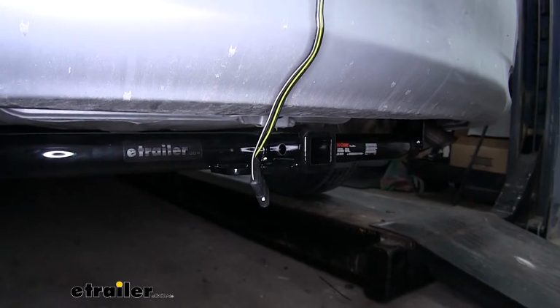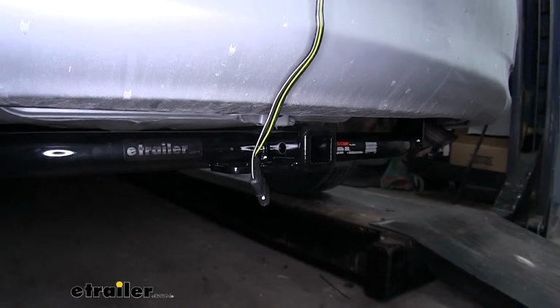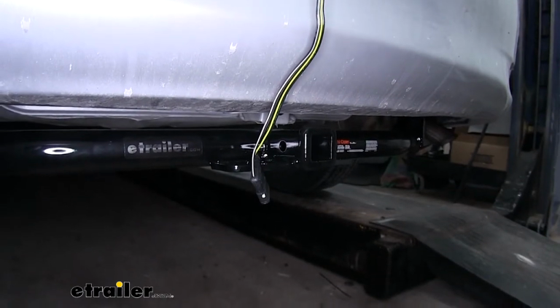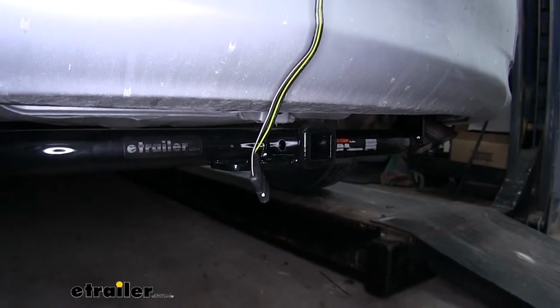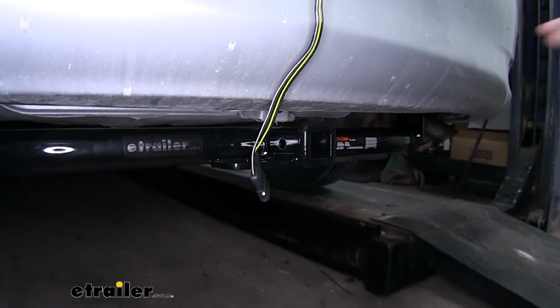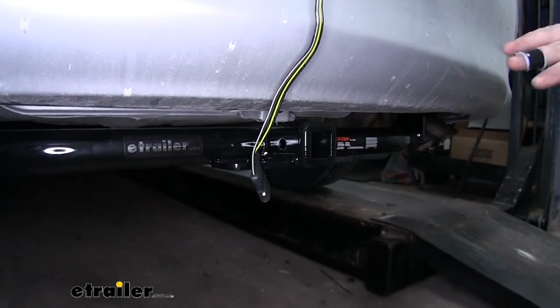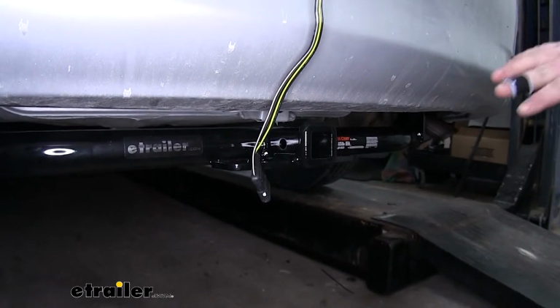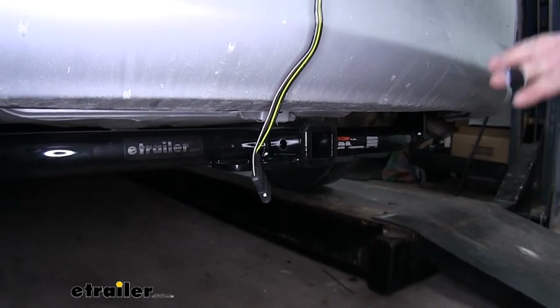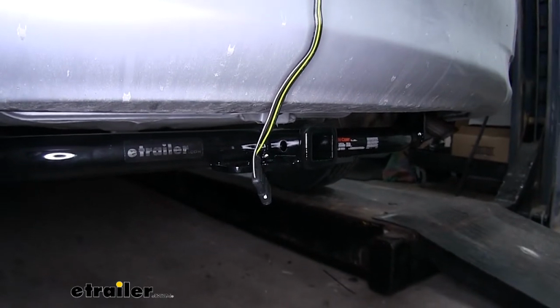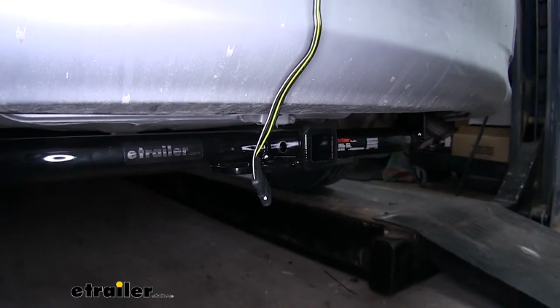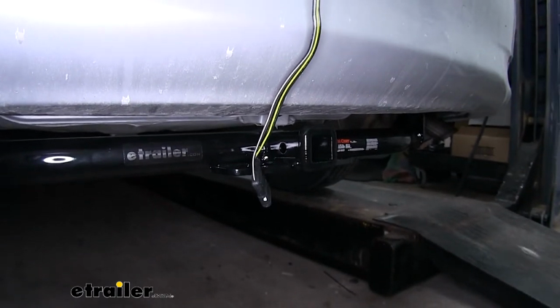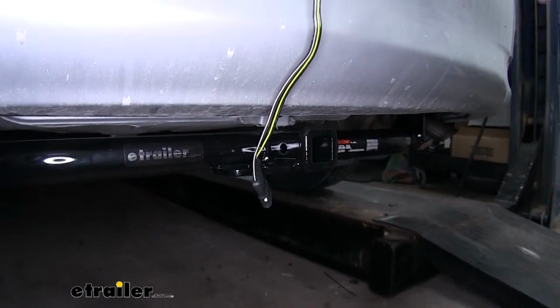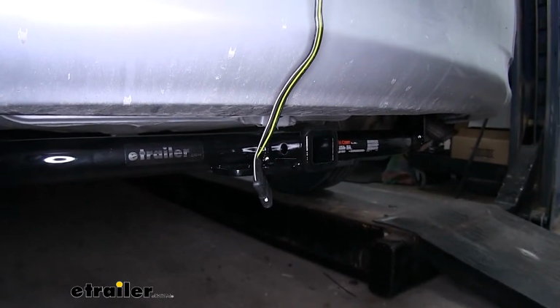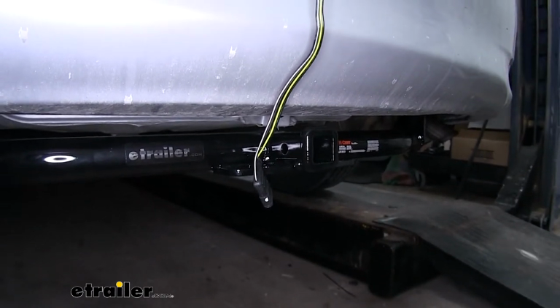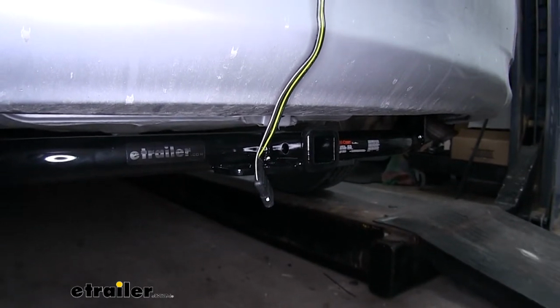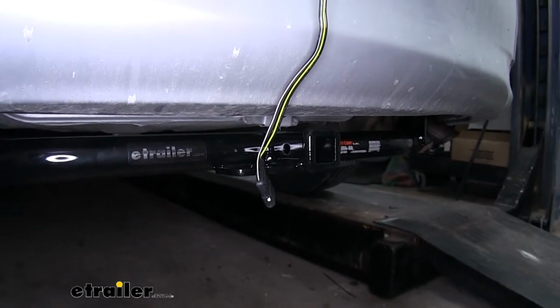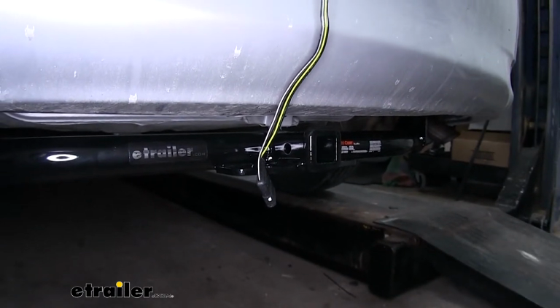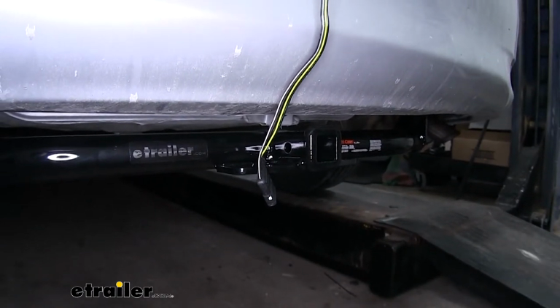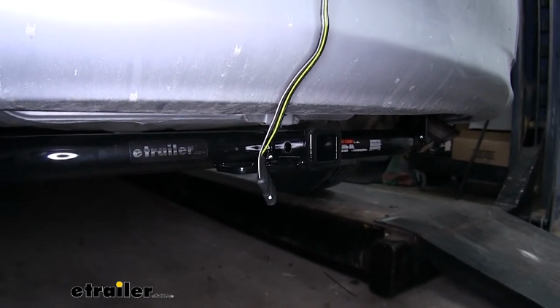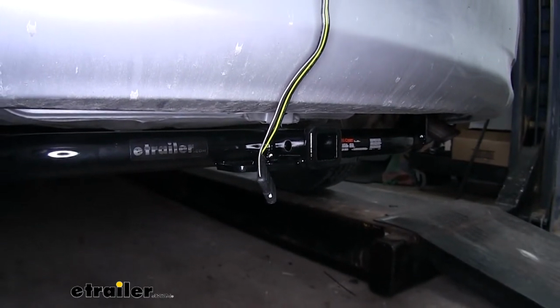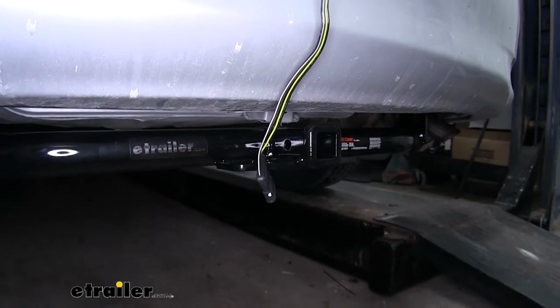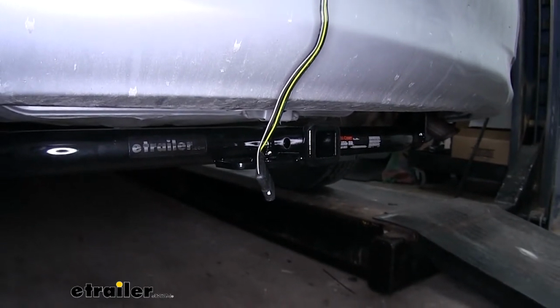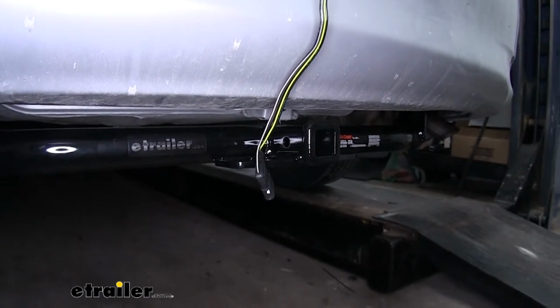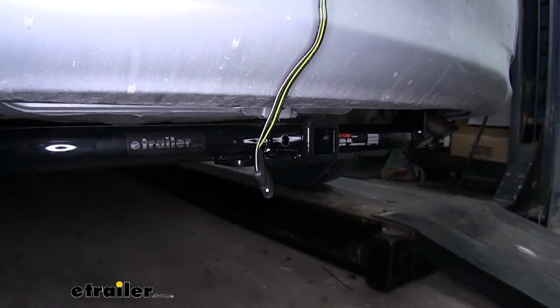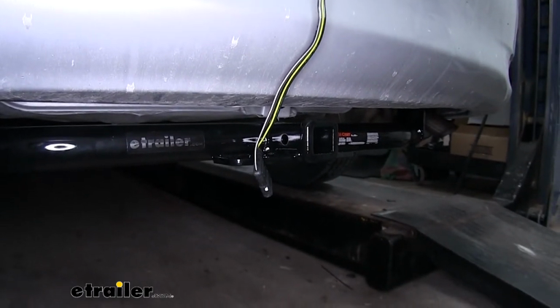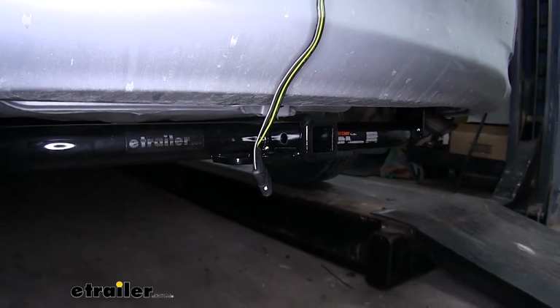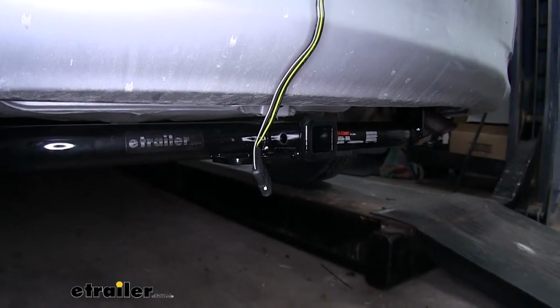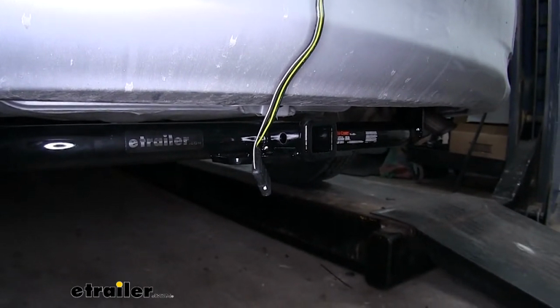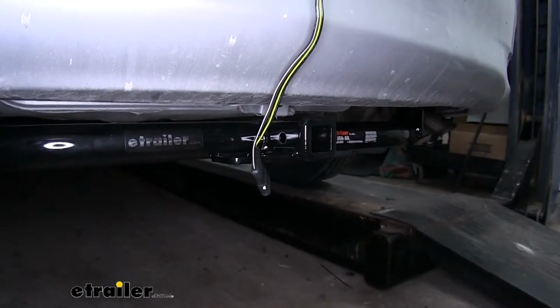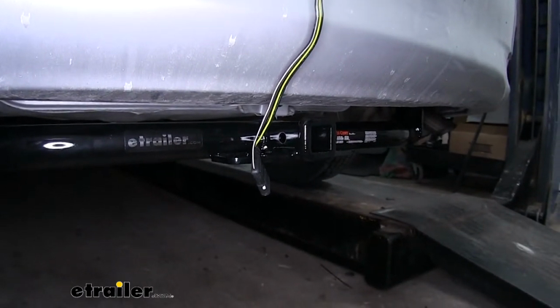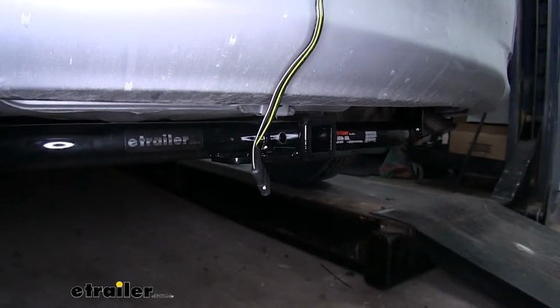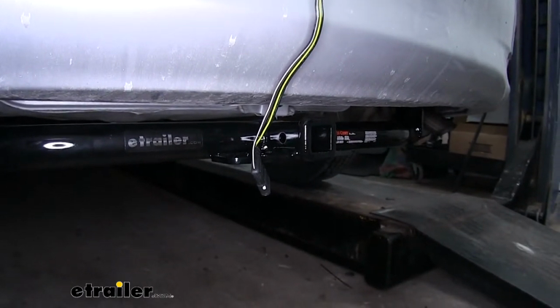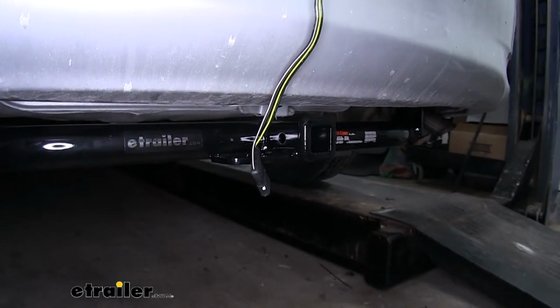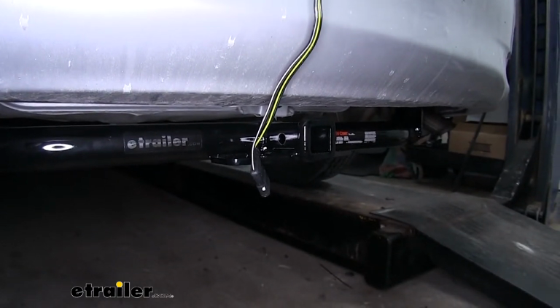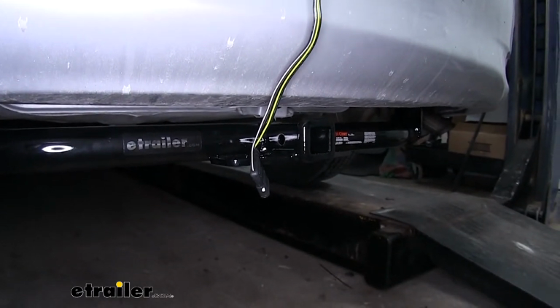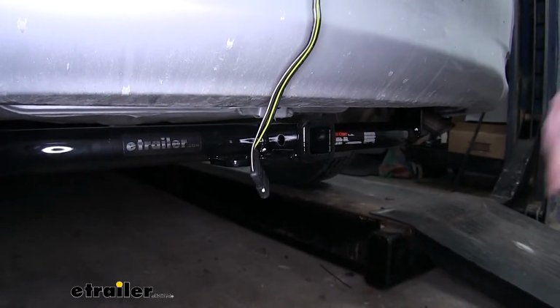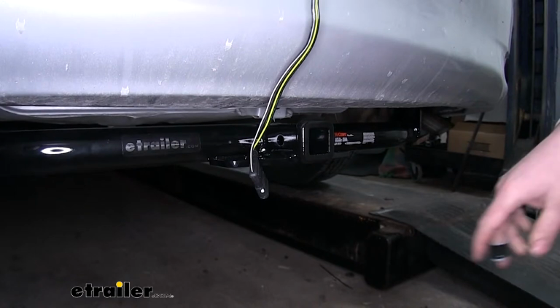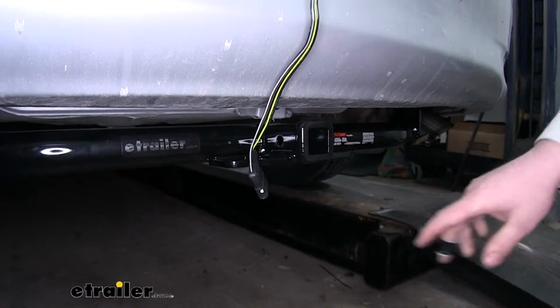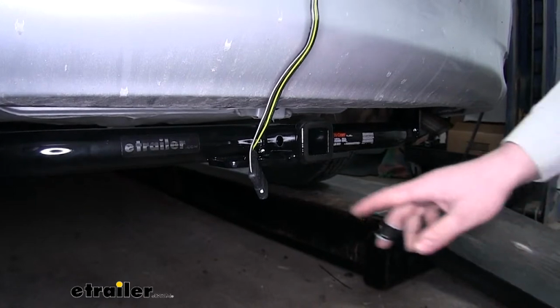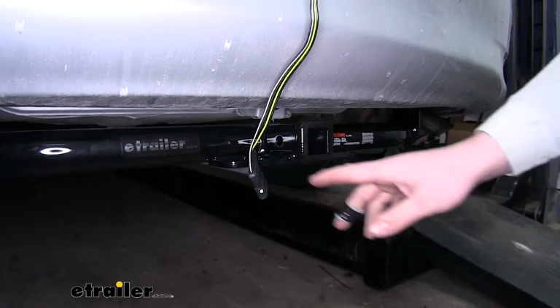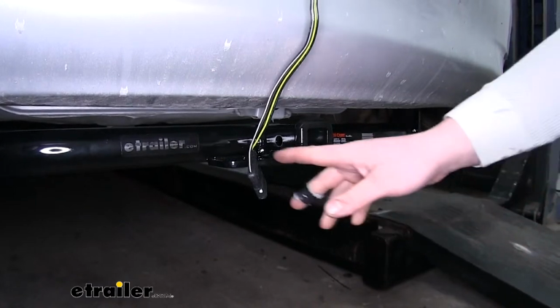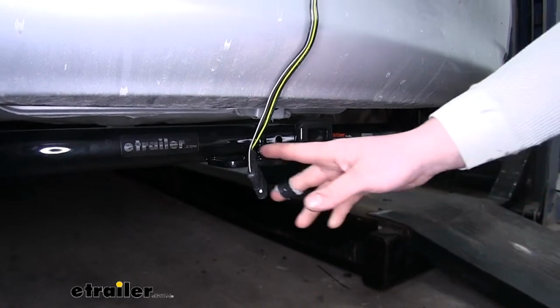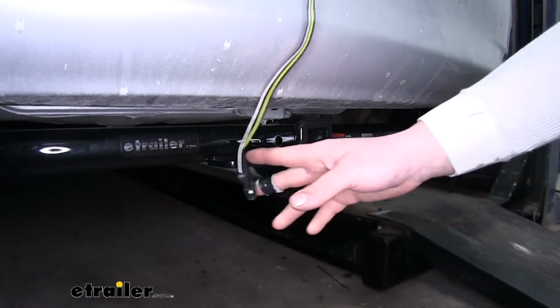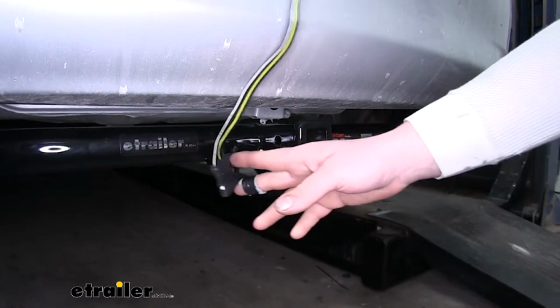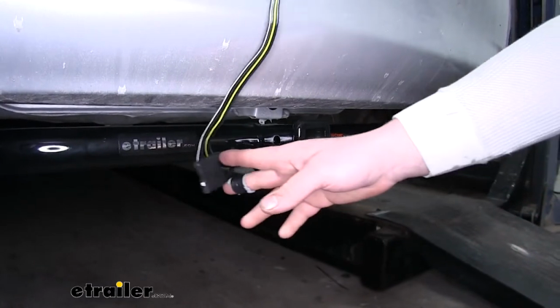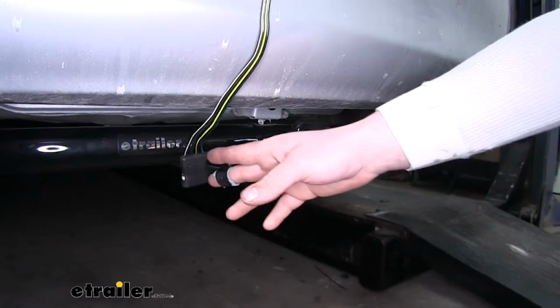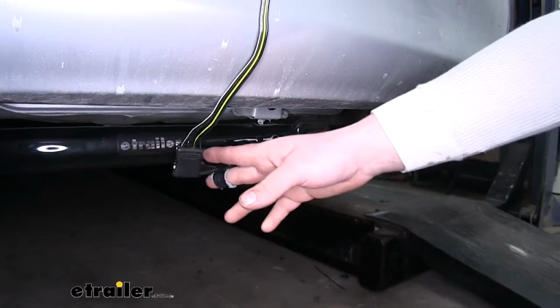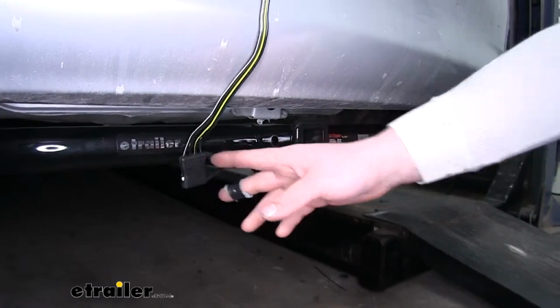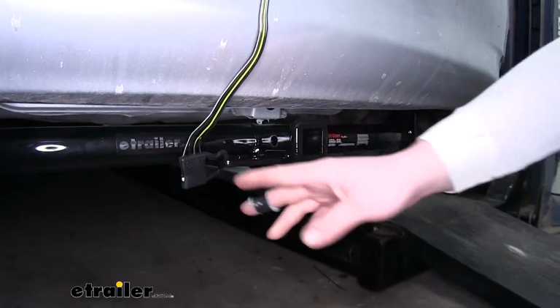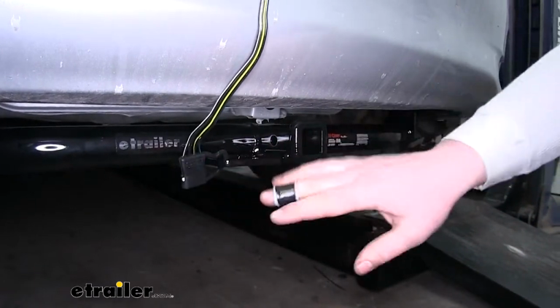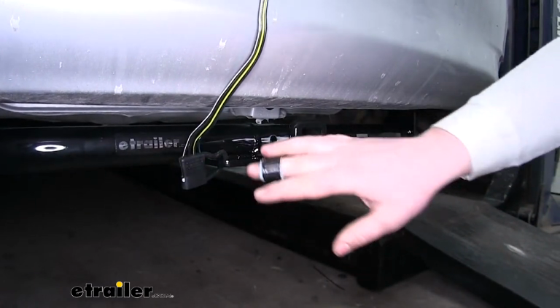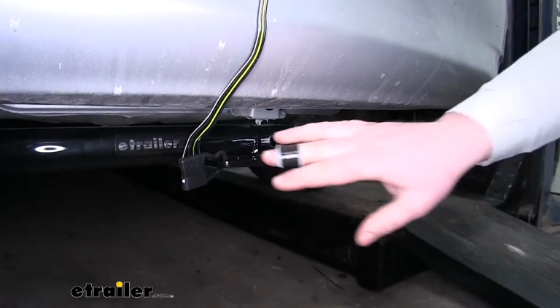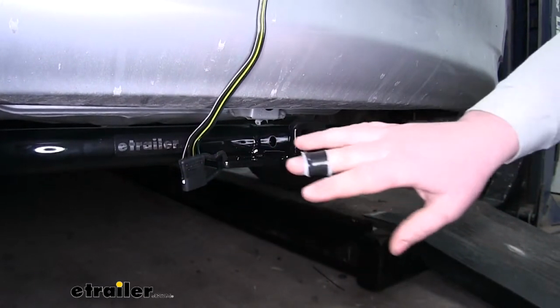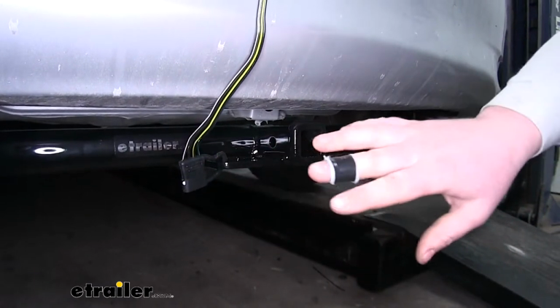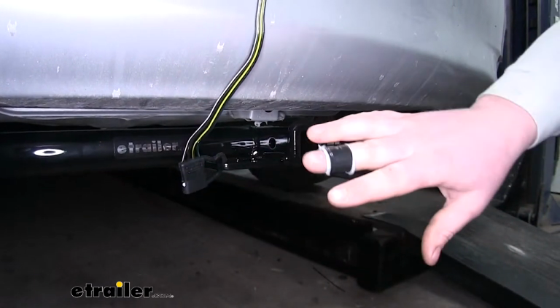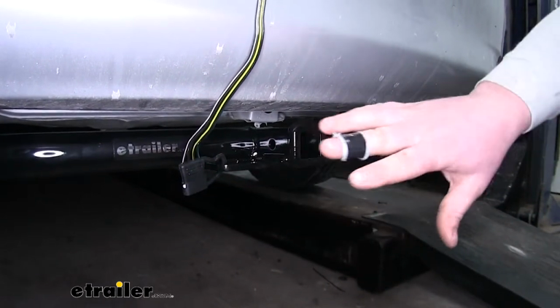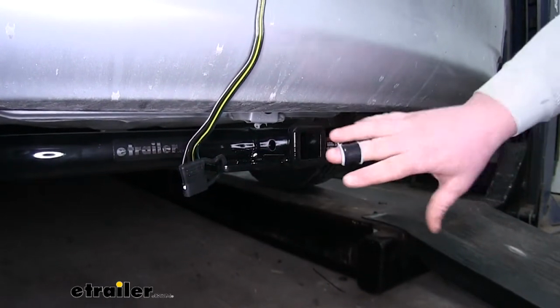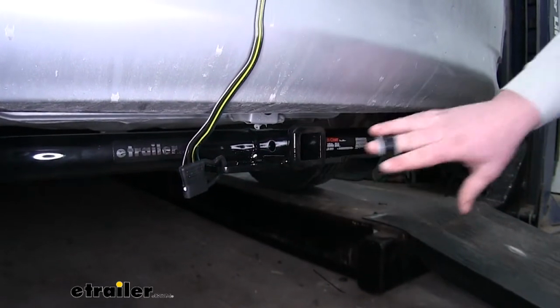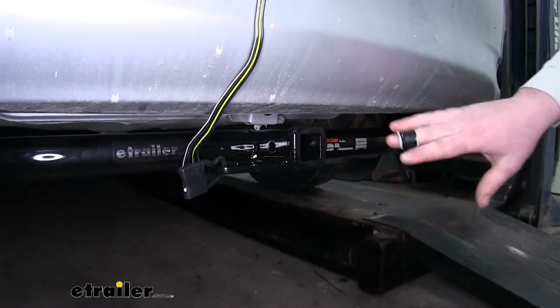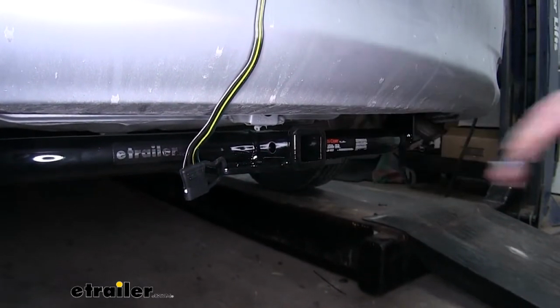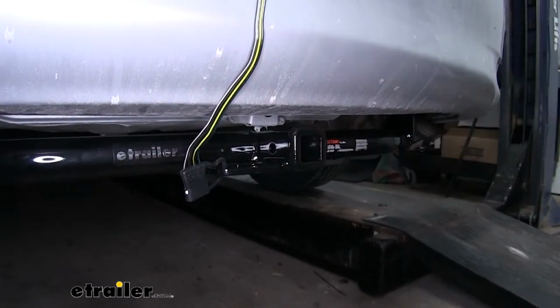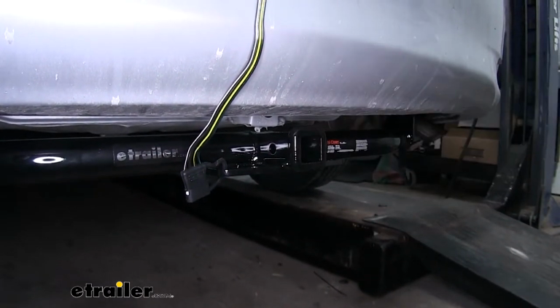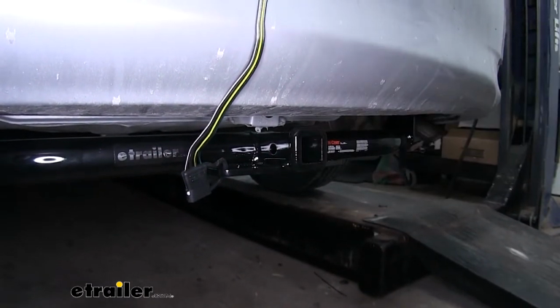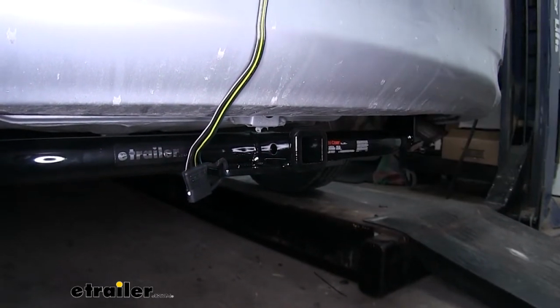As you can see over here, we have our Curt installed on a Corolla, and it looks nice and it works well with our wiring and everything else.